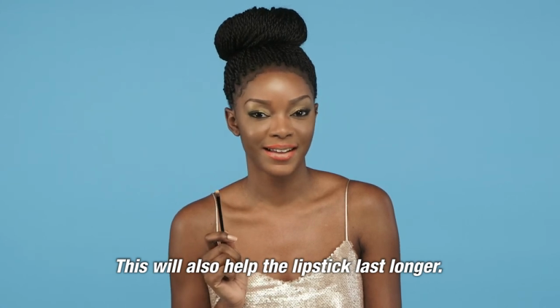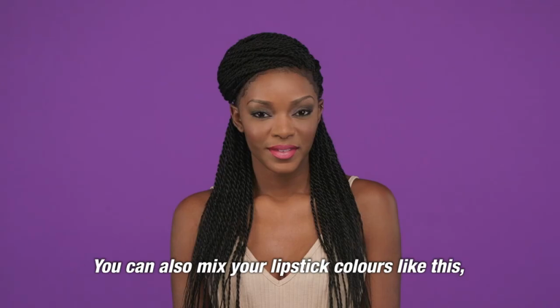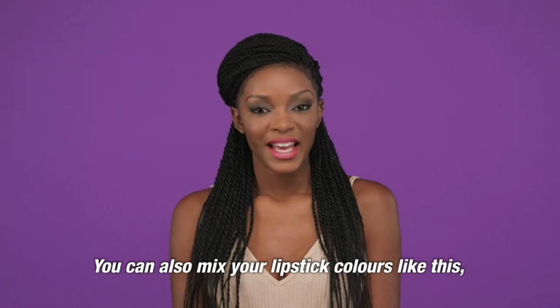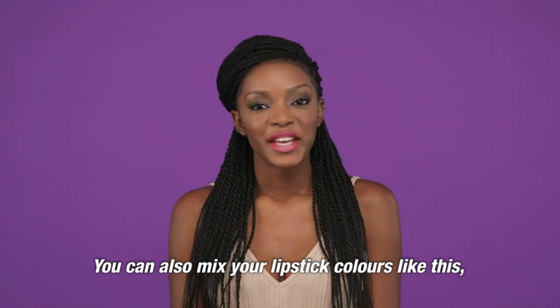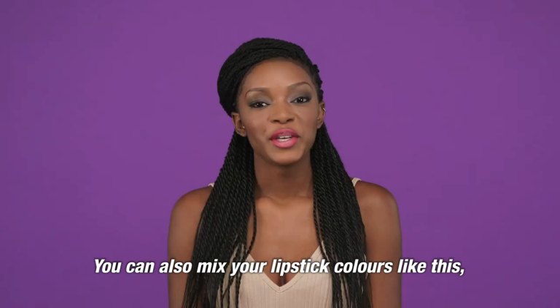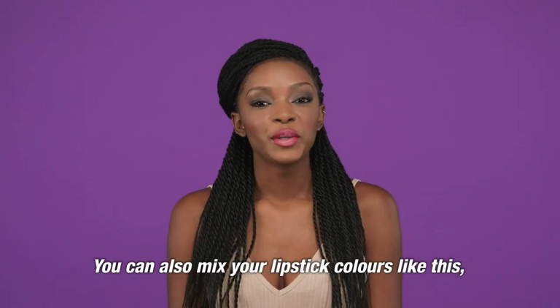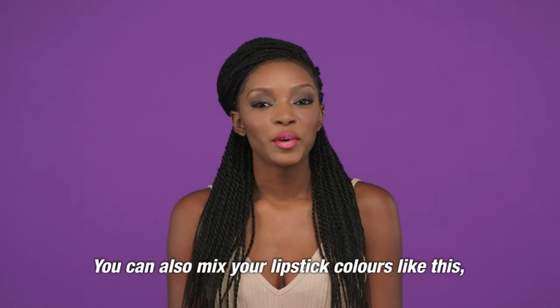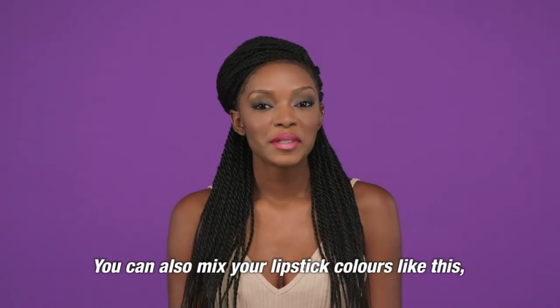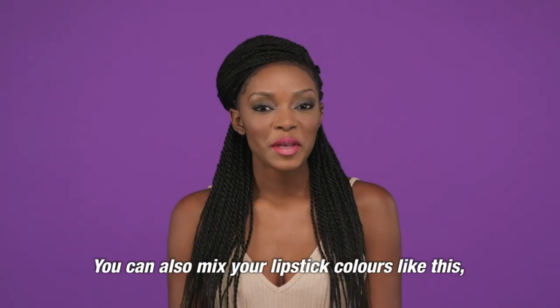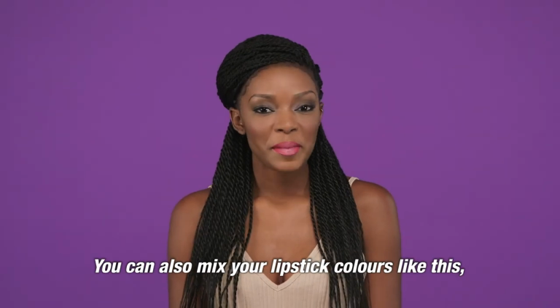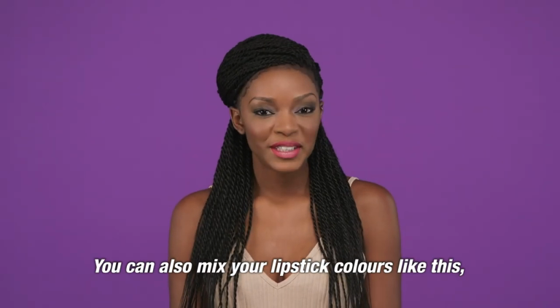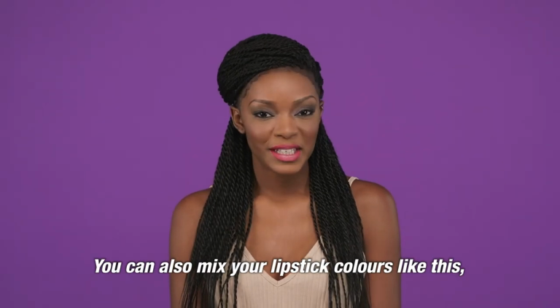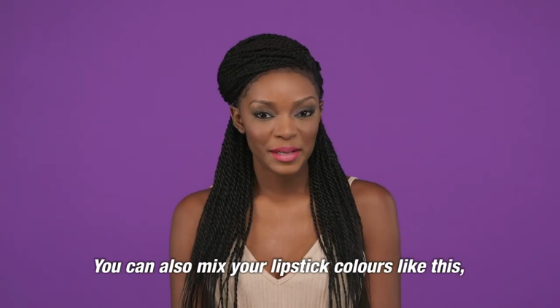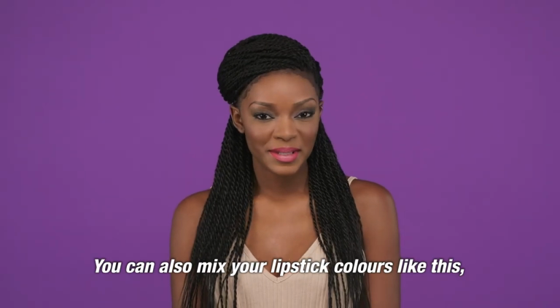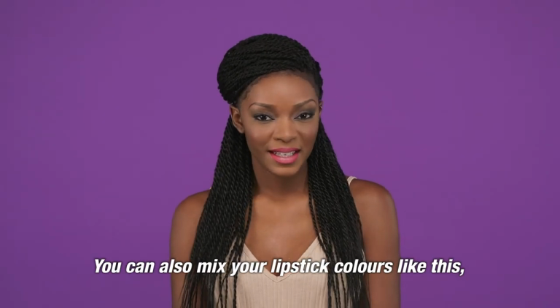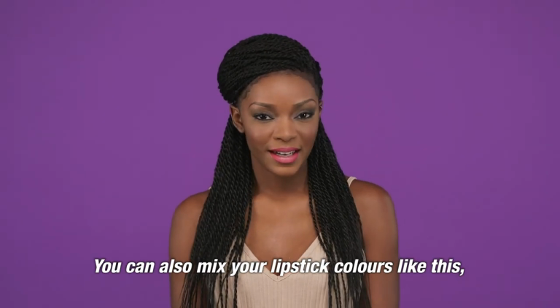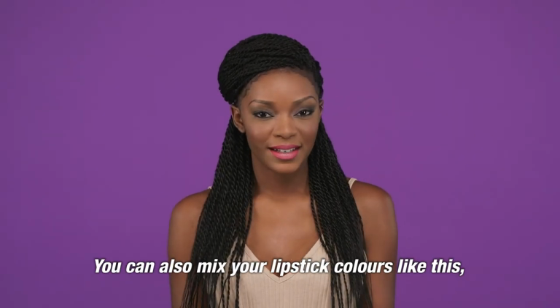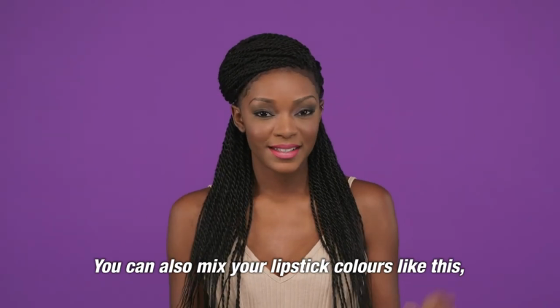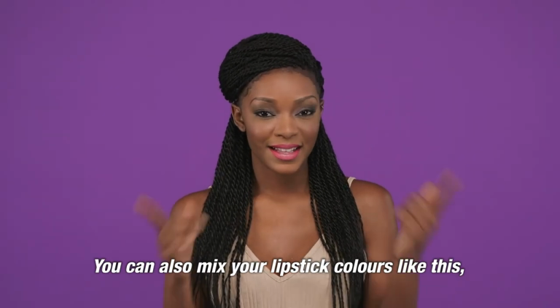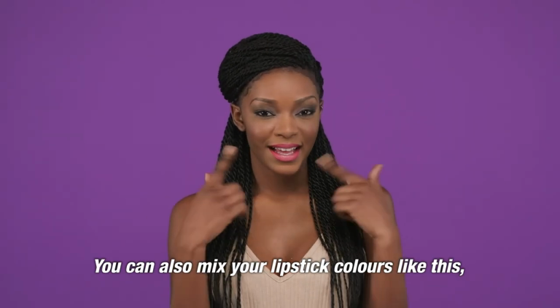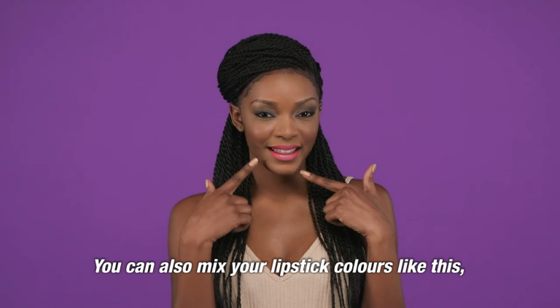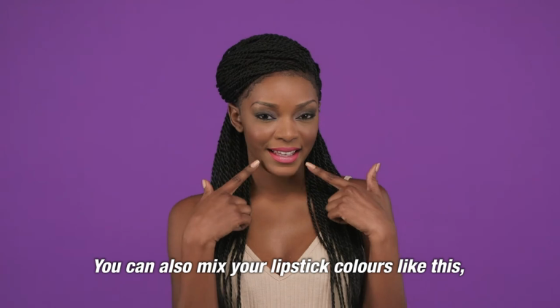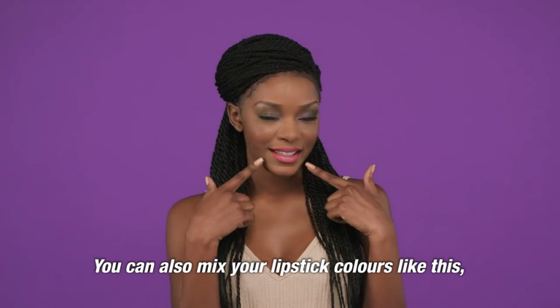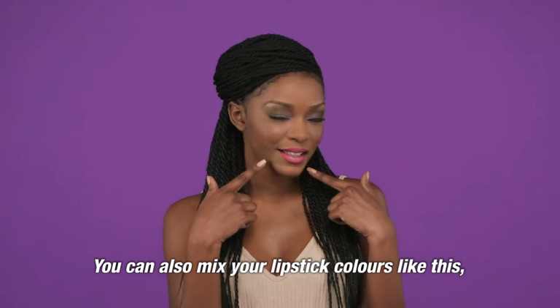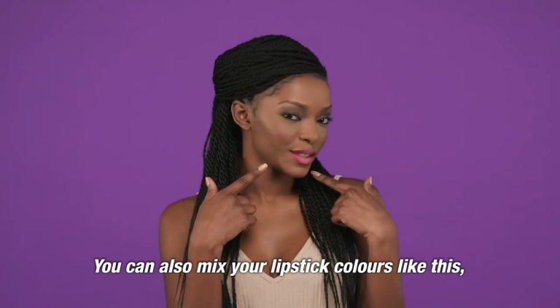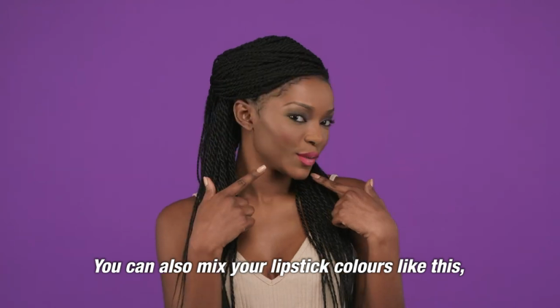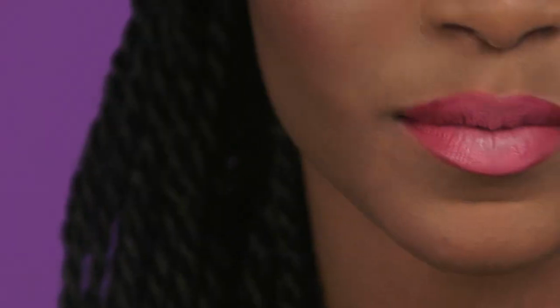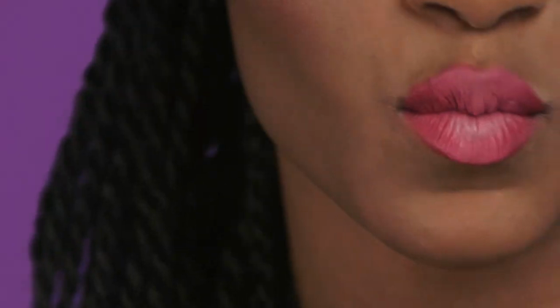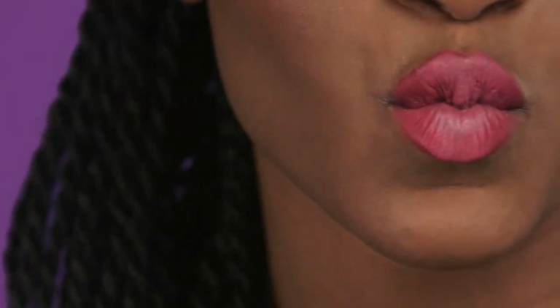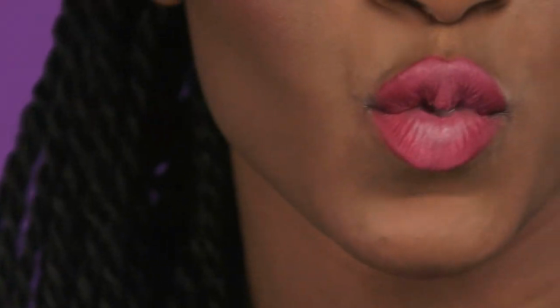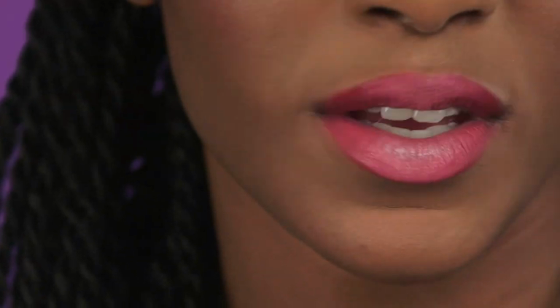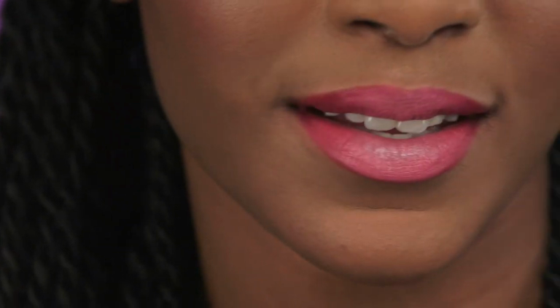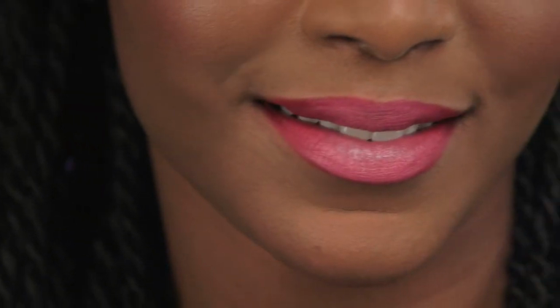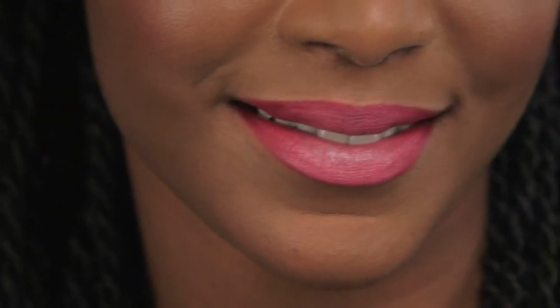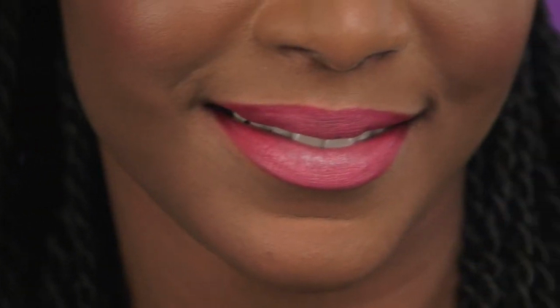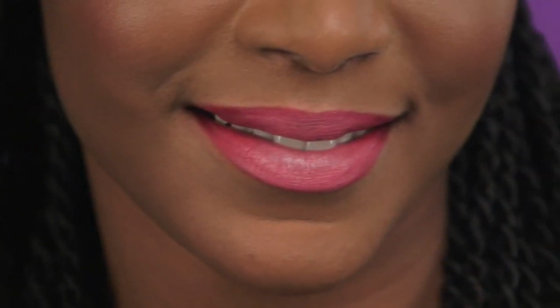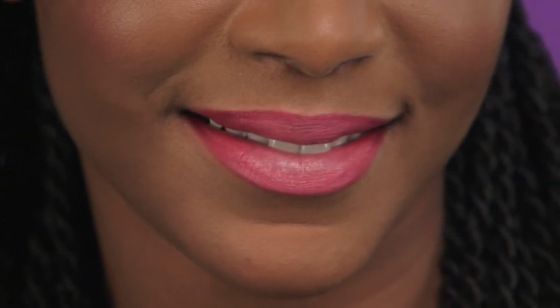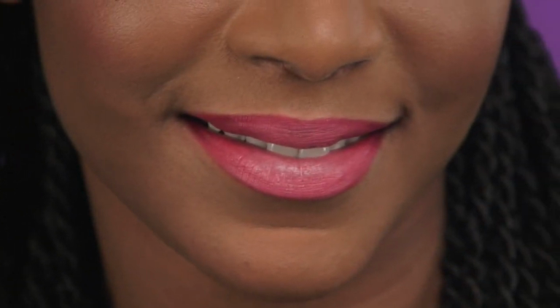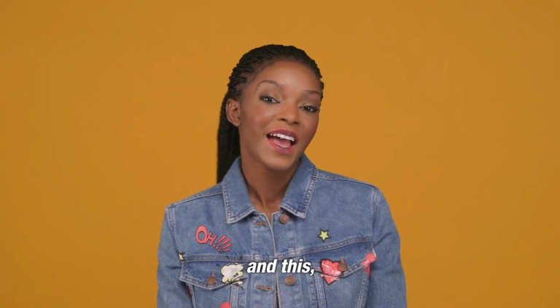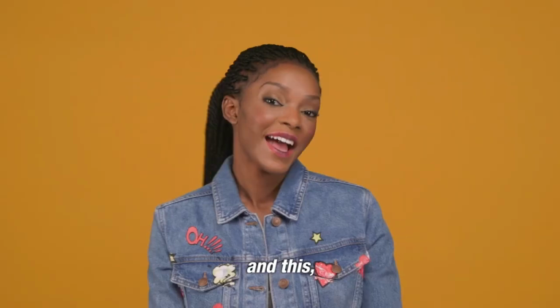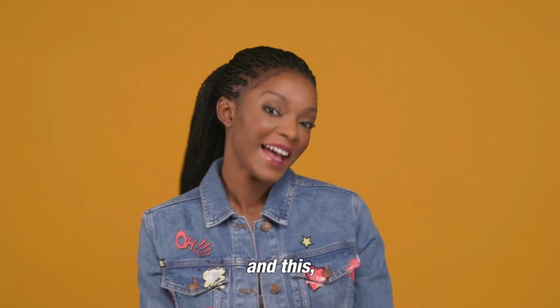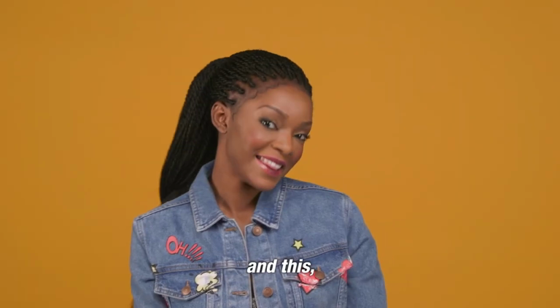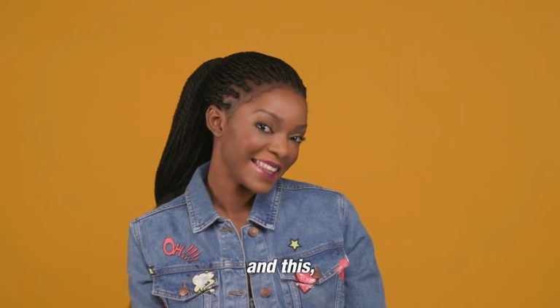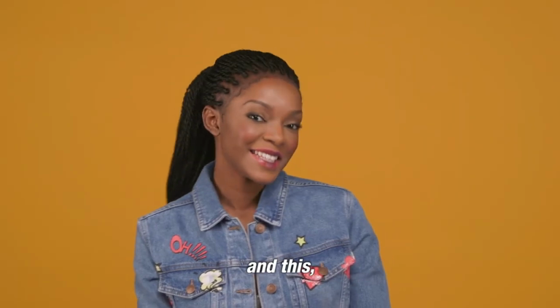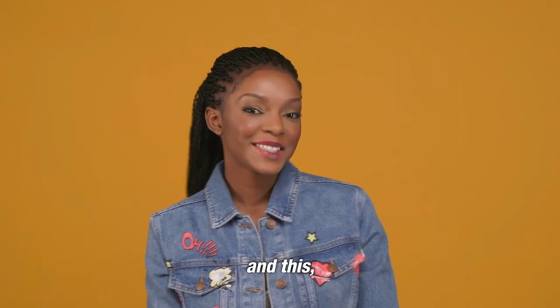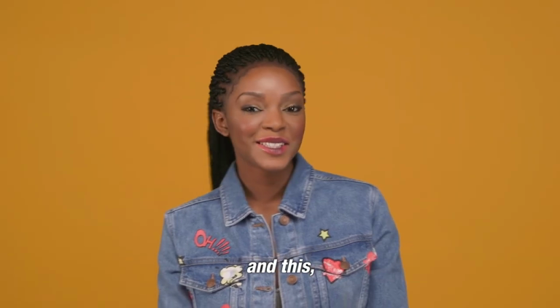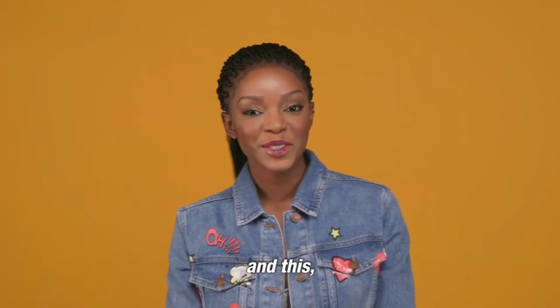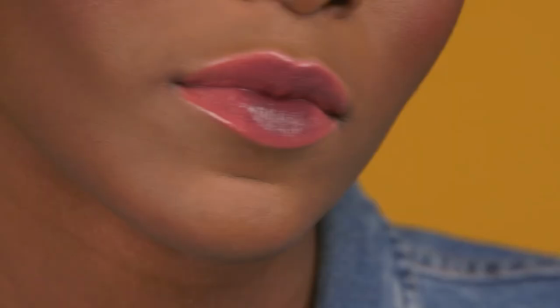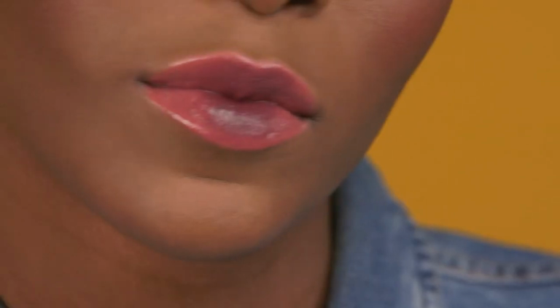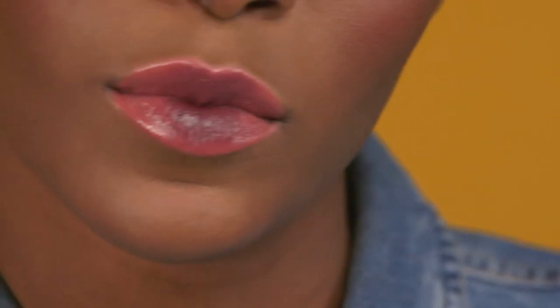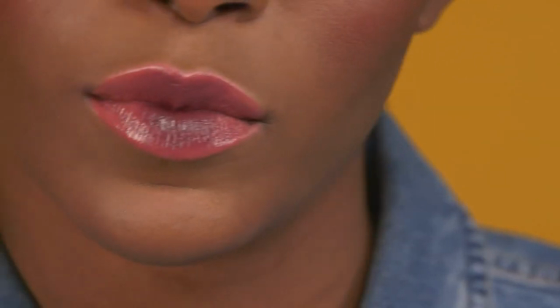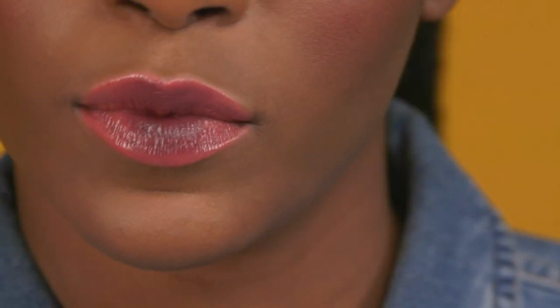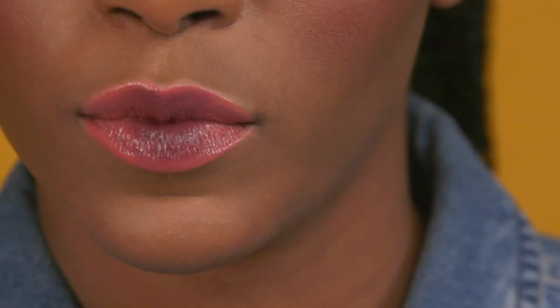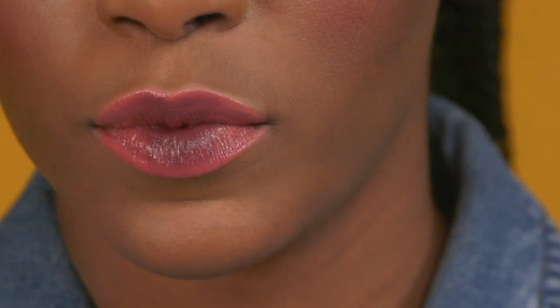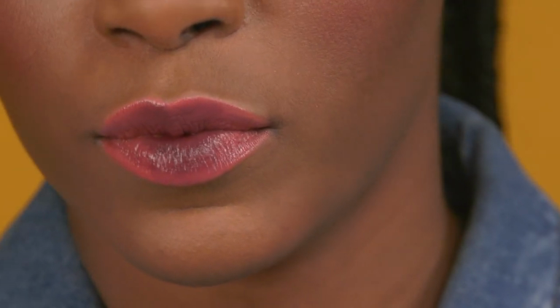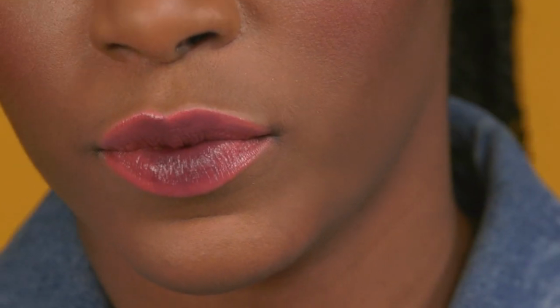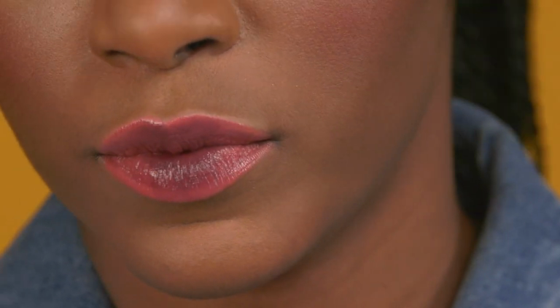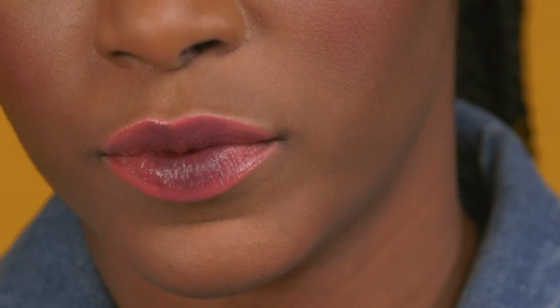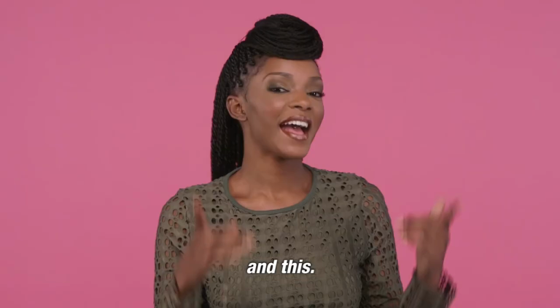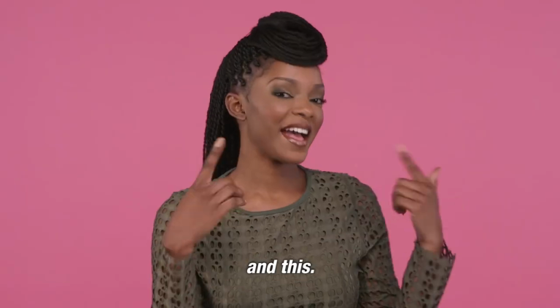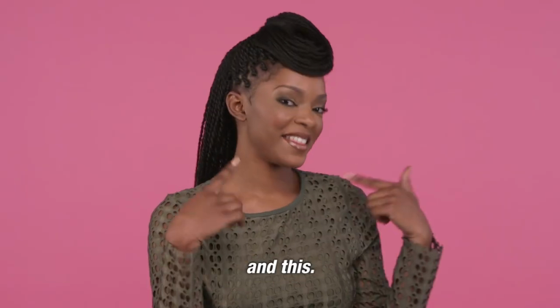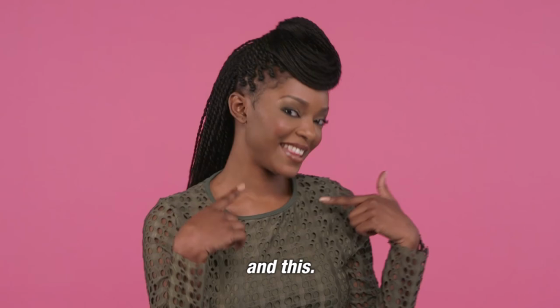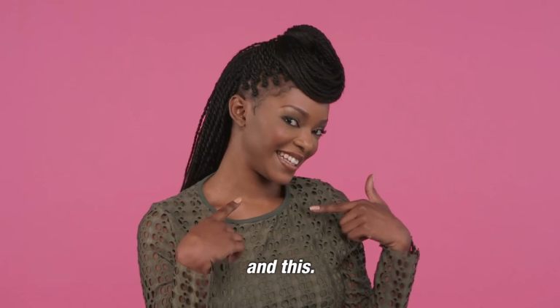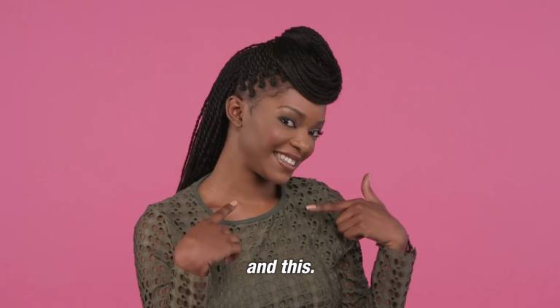You can also mix your lipstick colors like this. And this. And this.